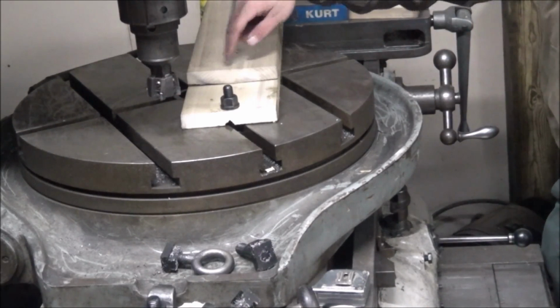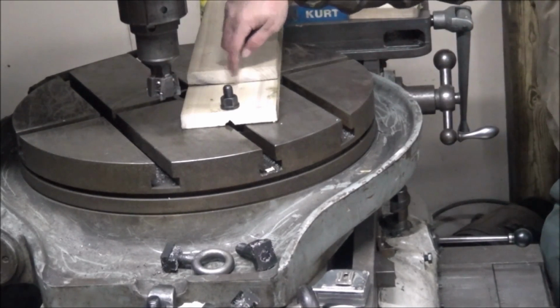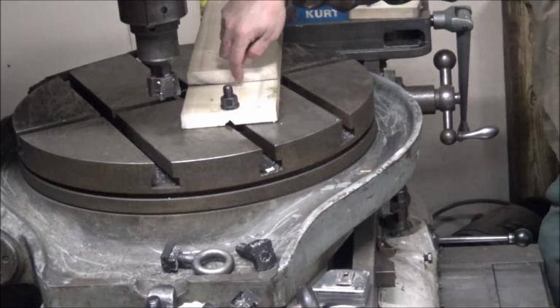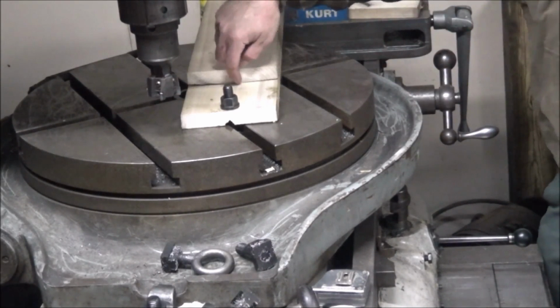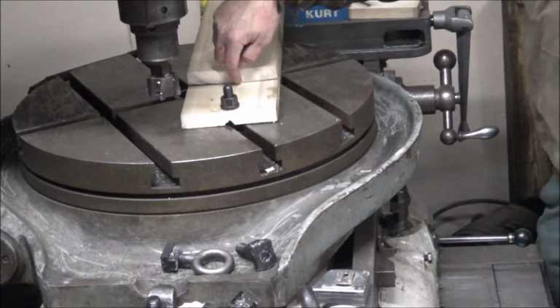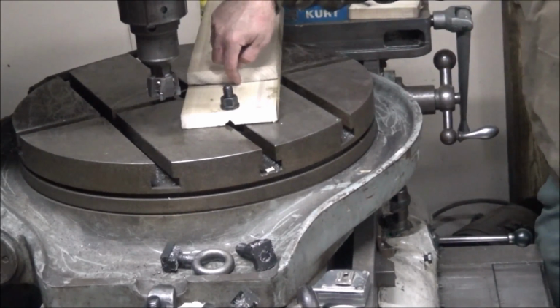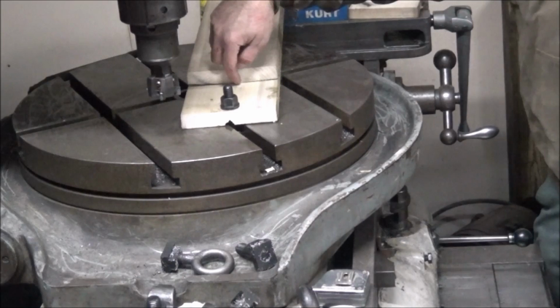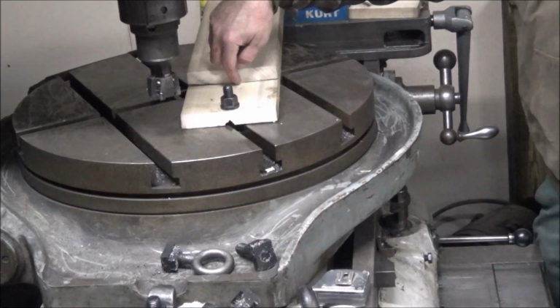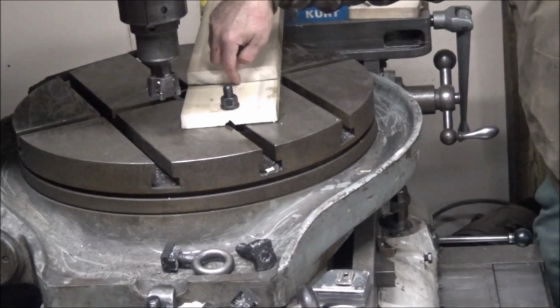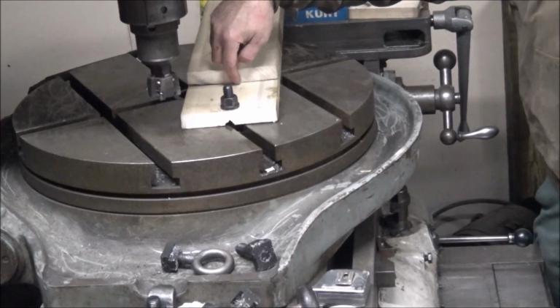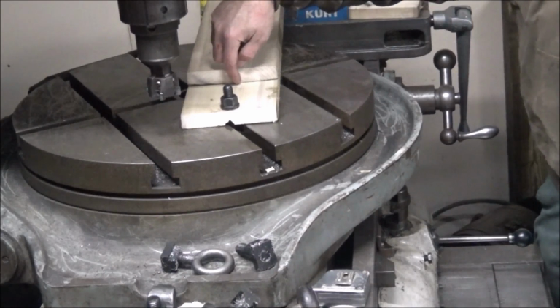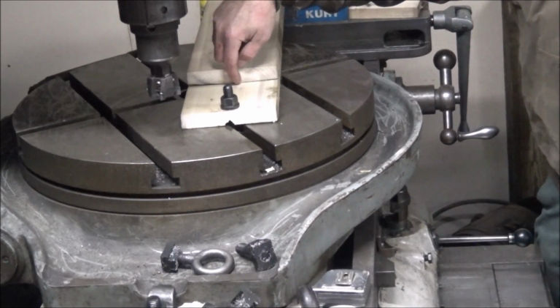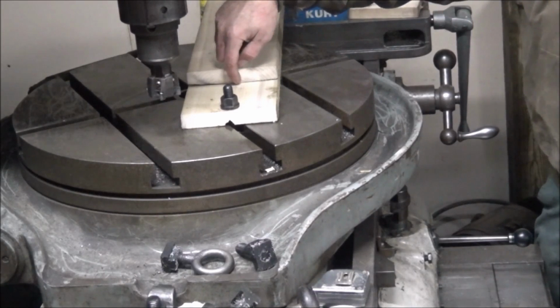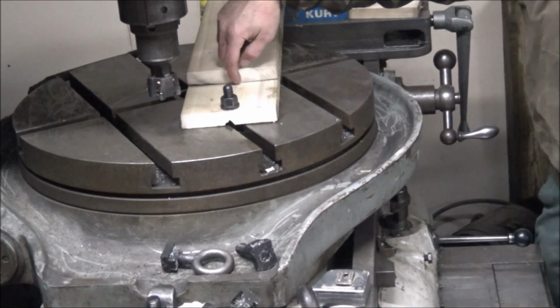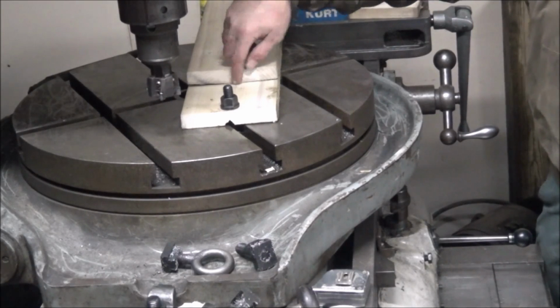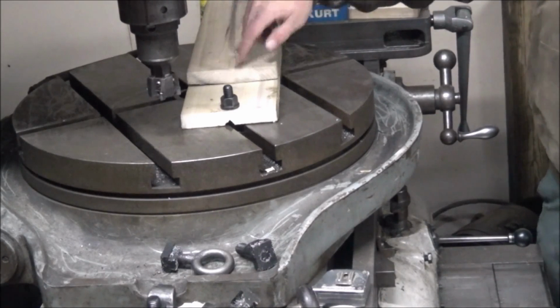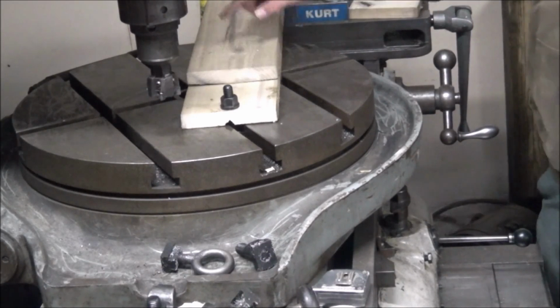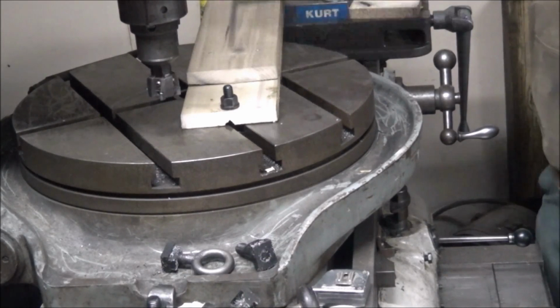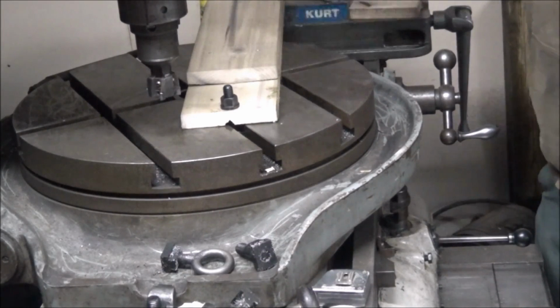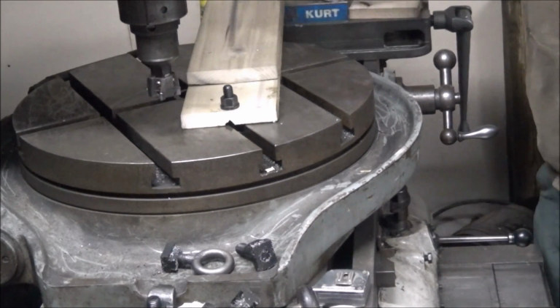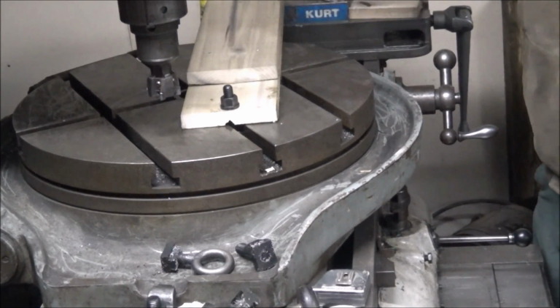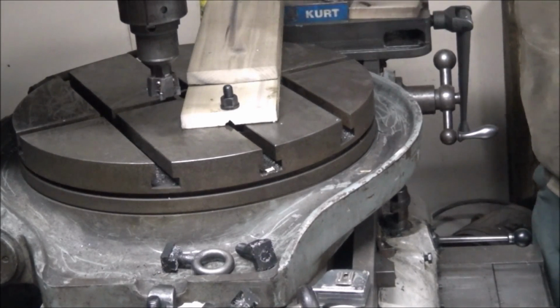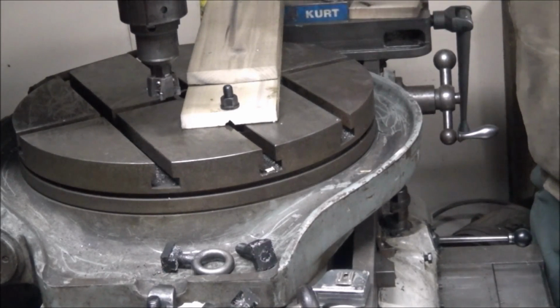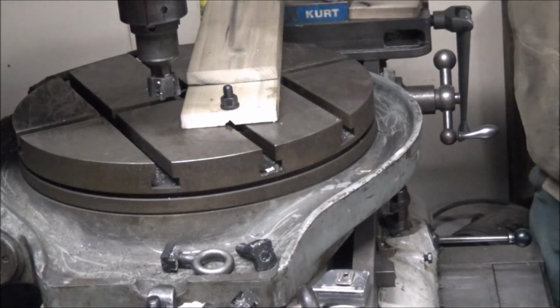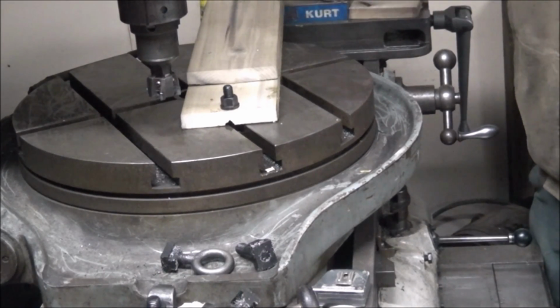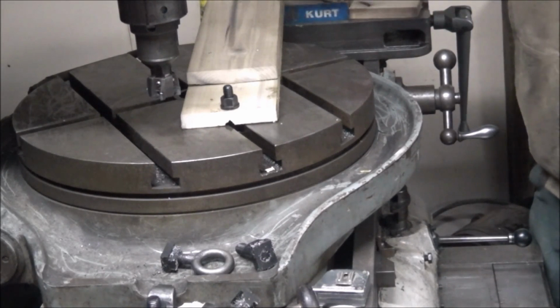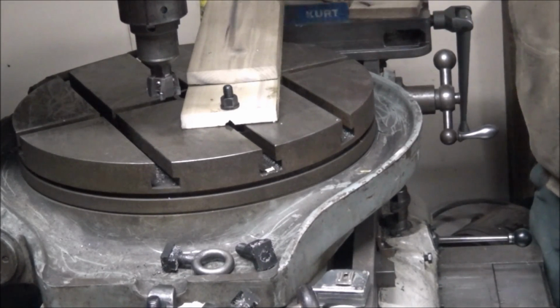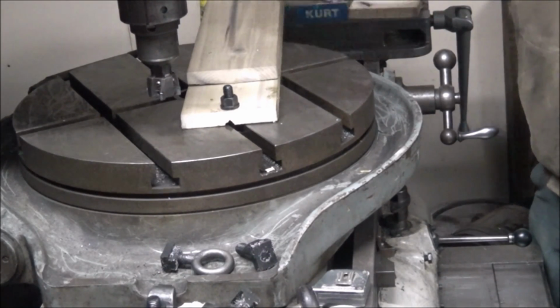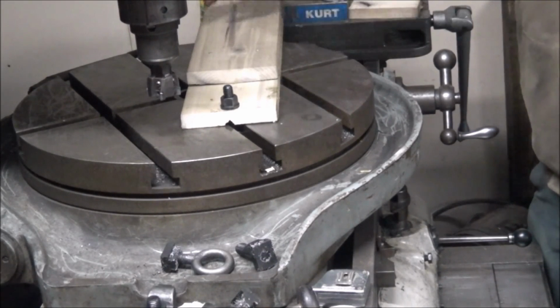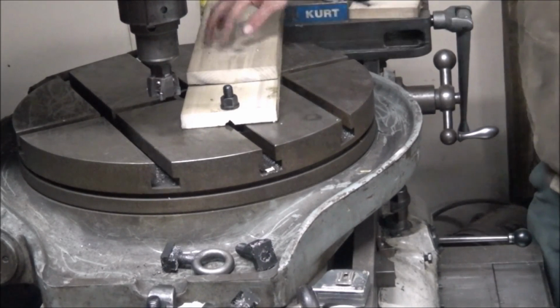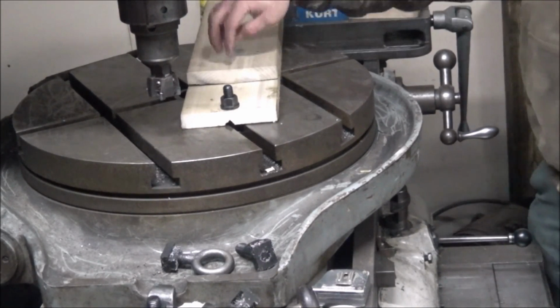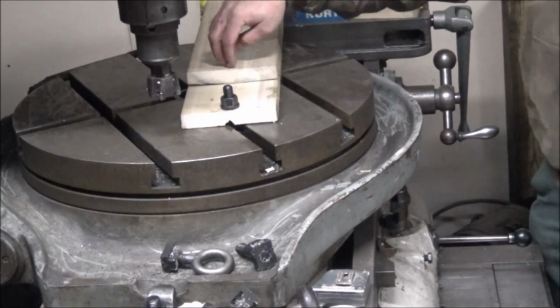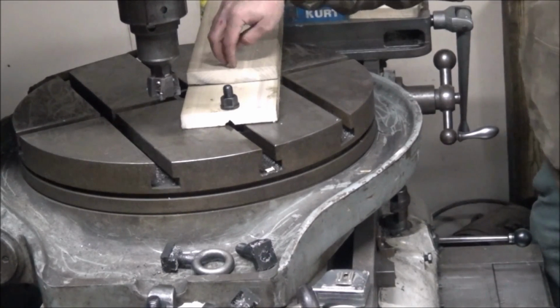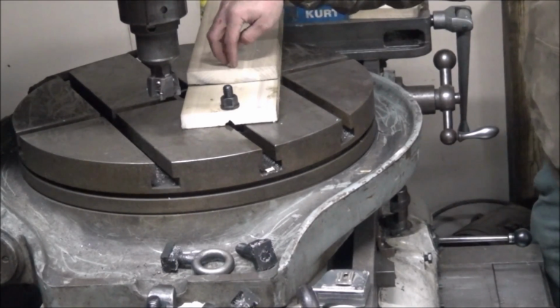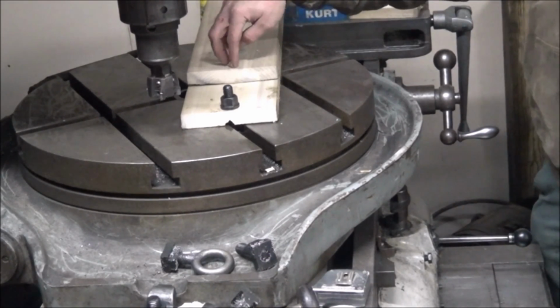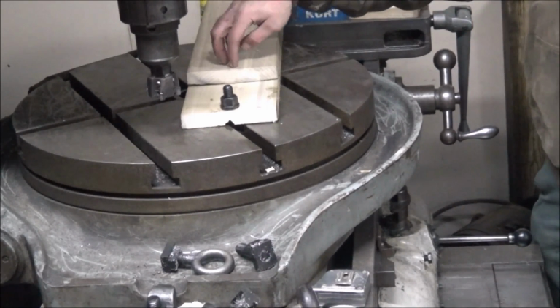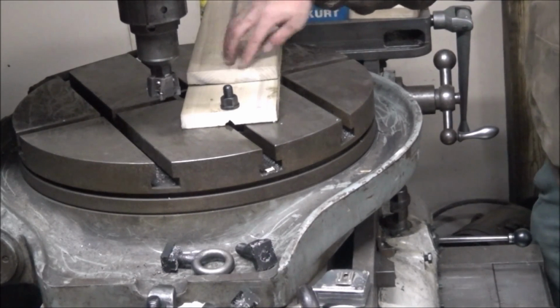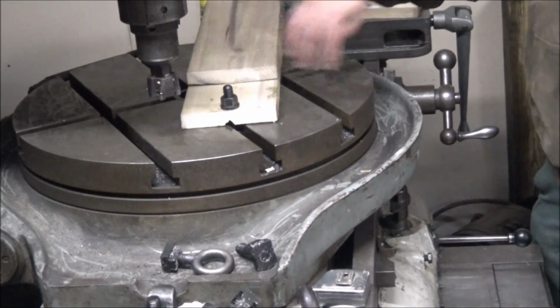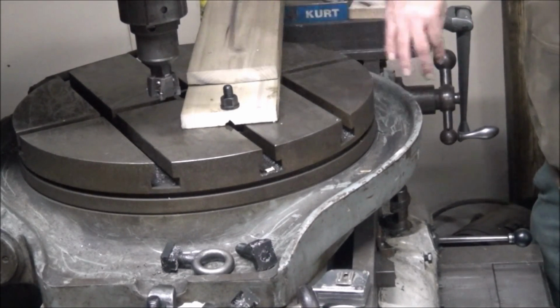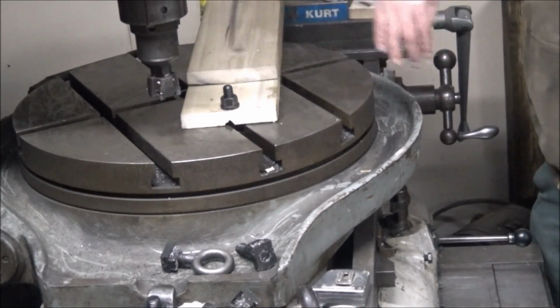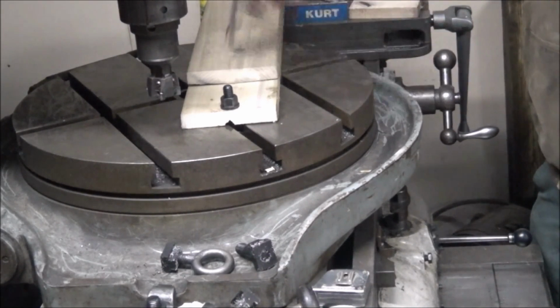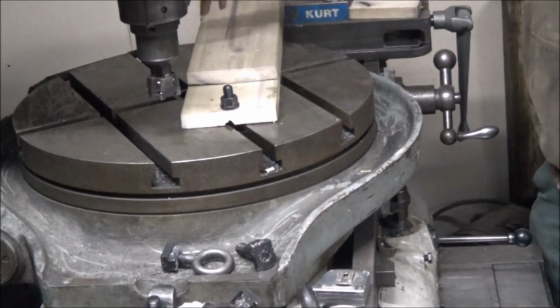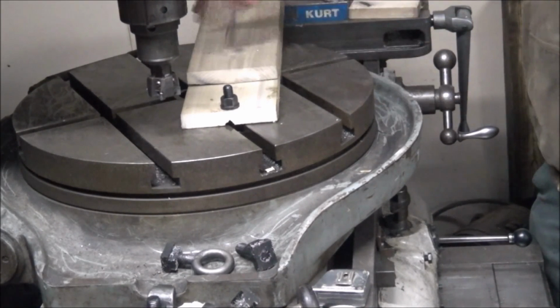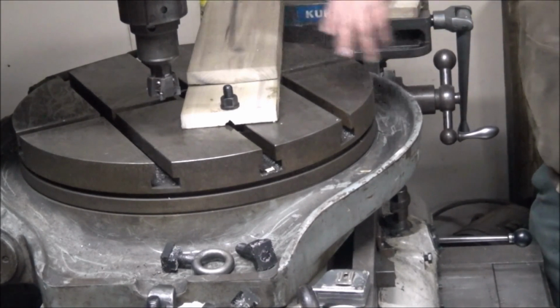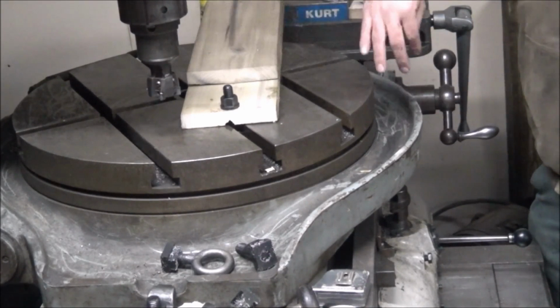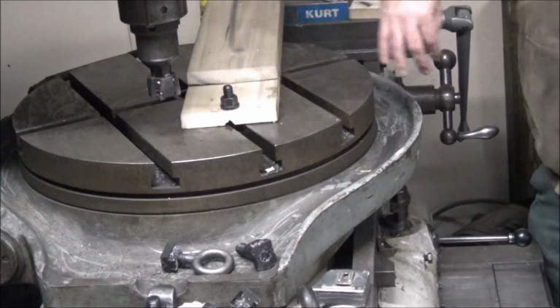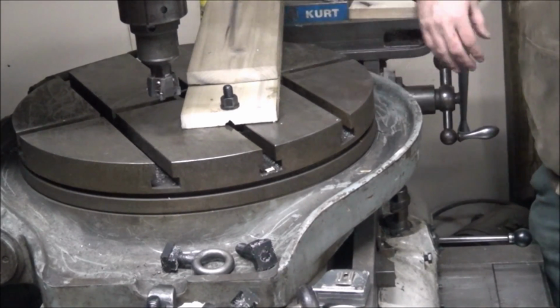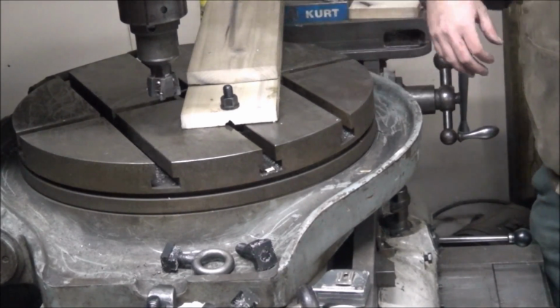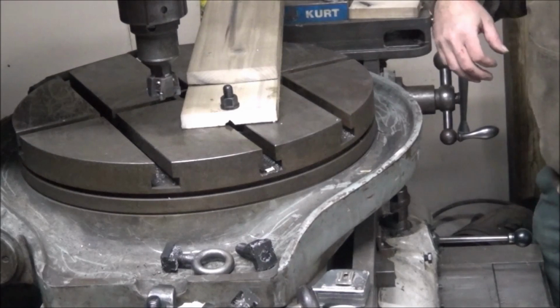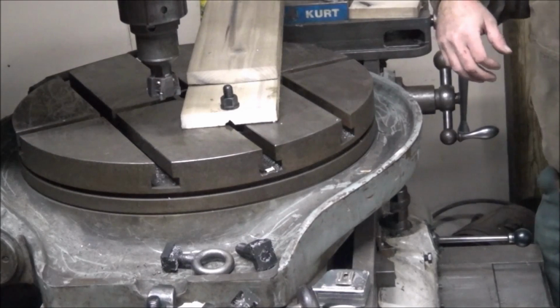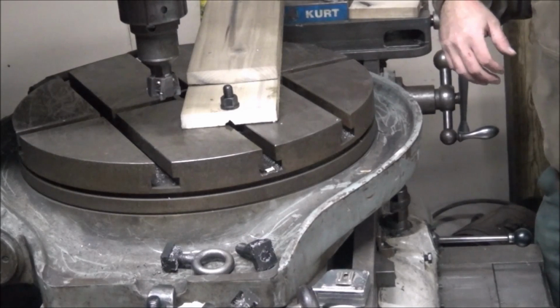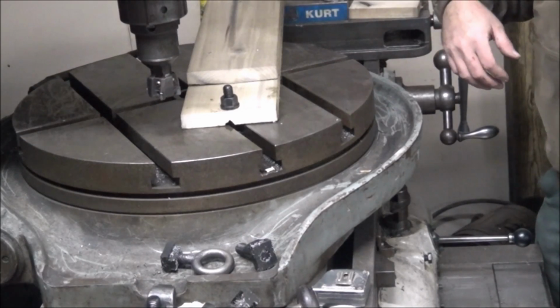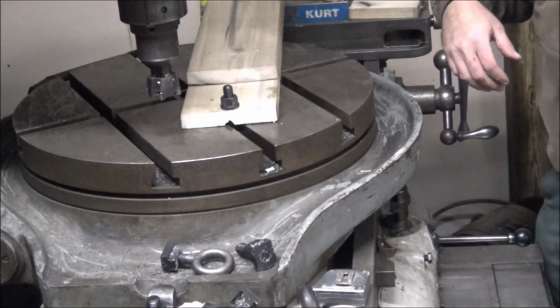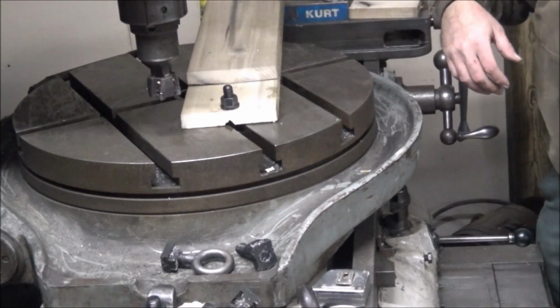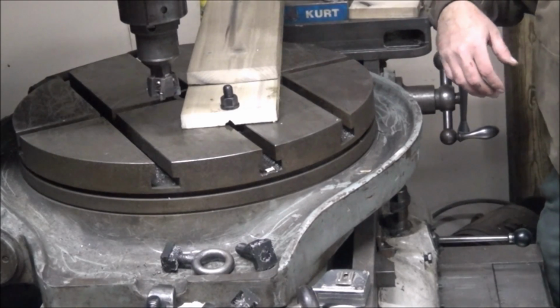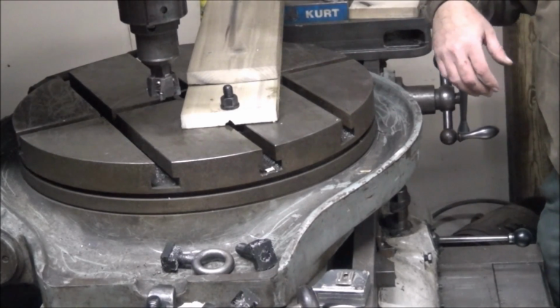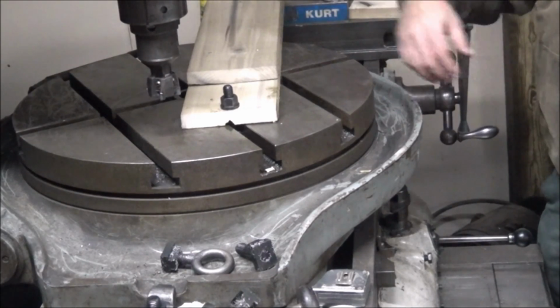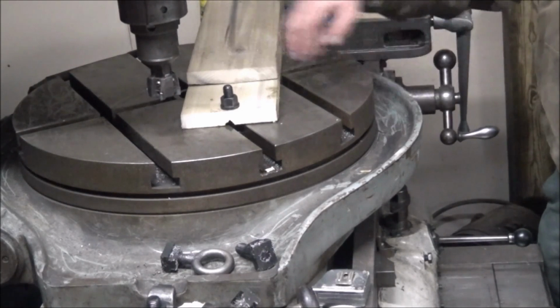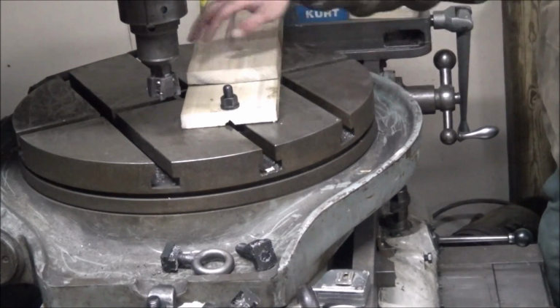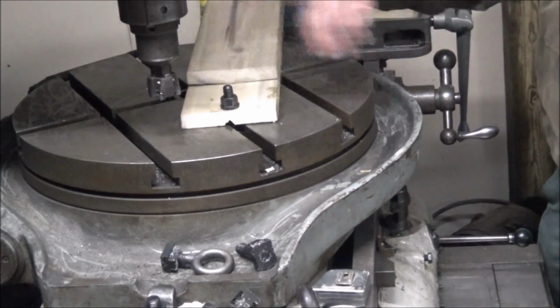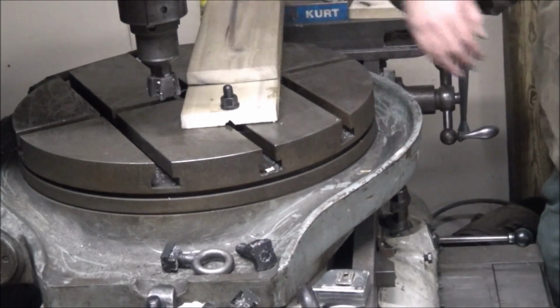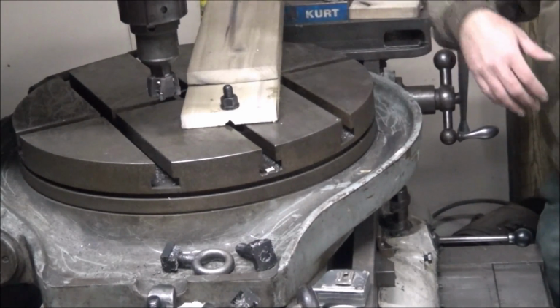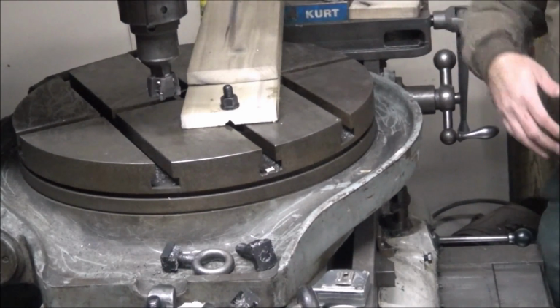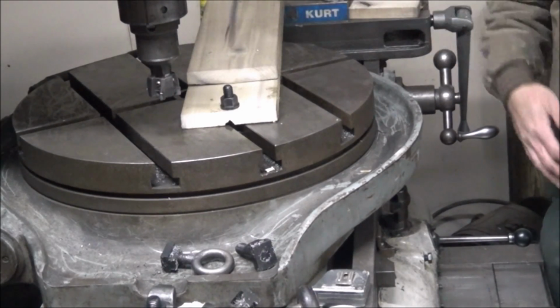I've got this set at three feet from the pivot, so that would make my radius a three-foot radius. Let's cut it.